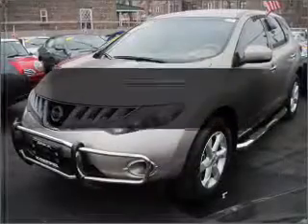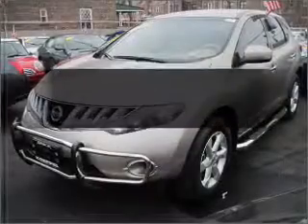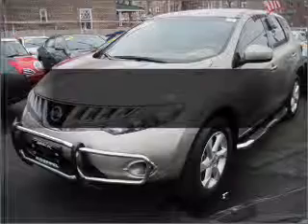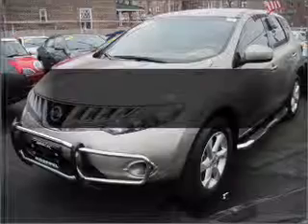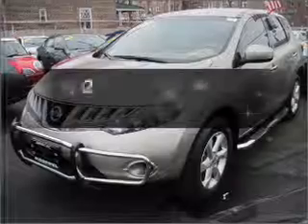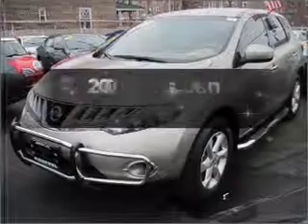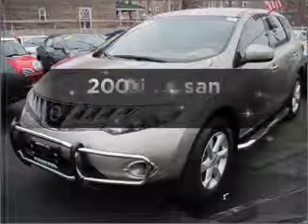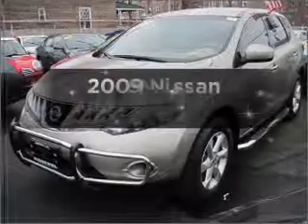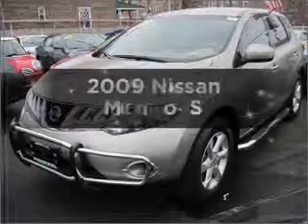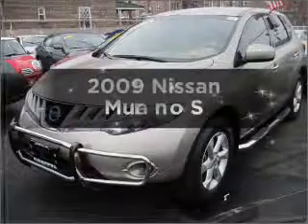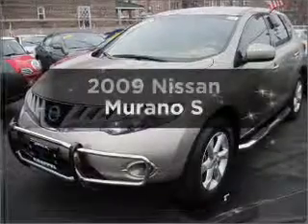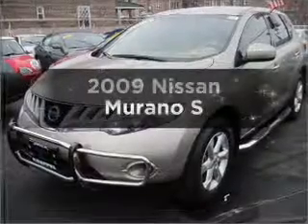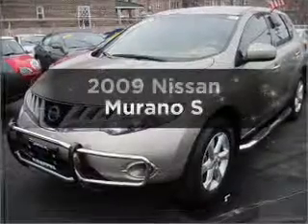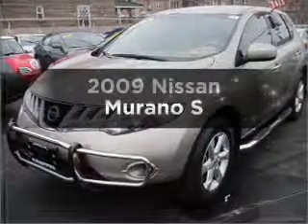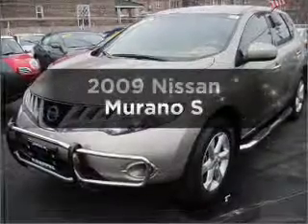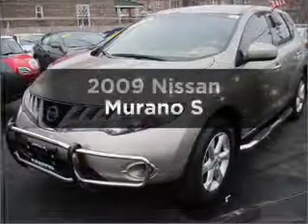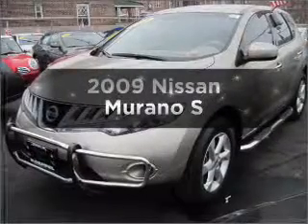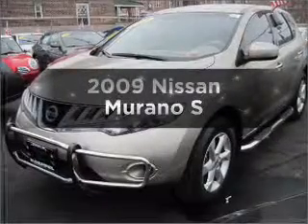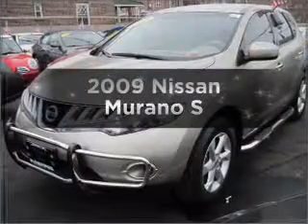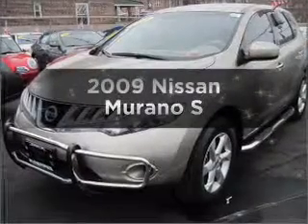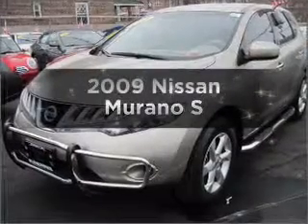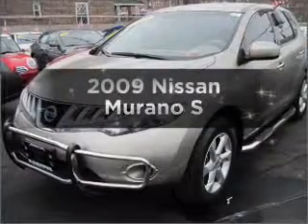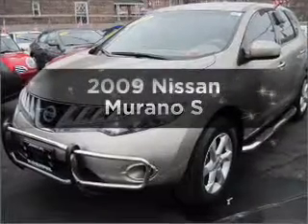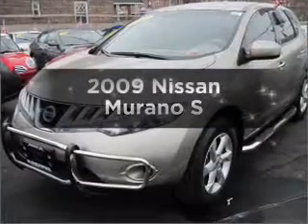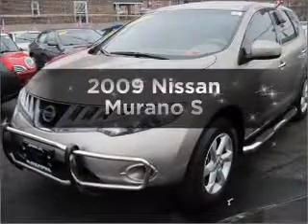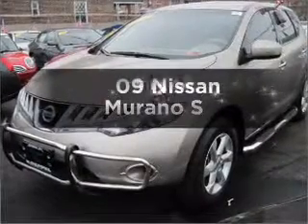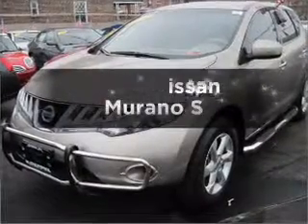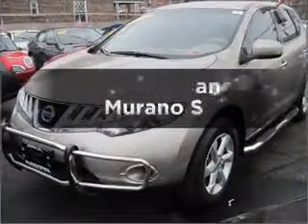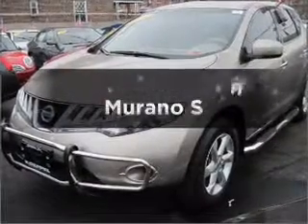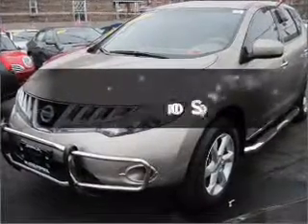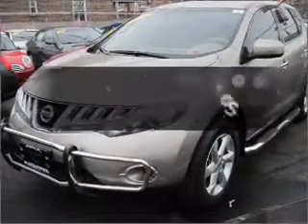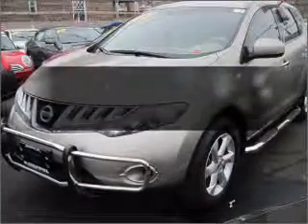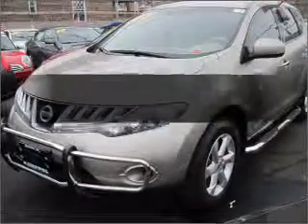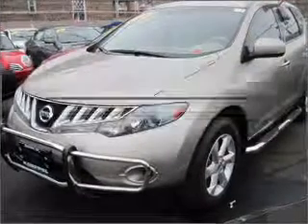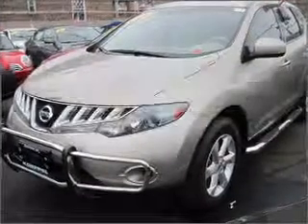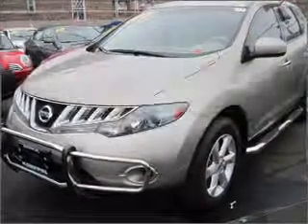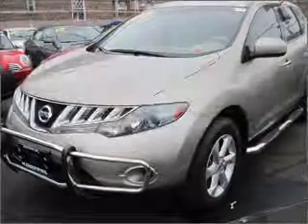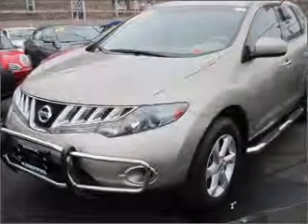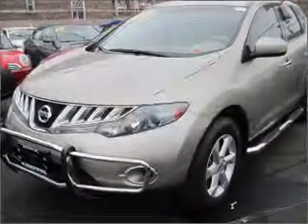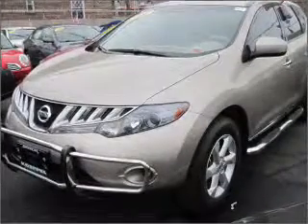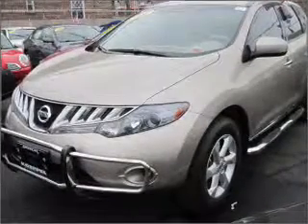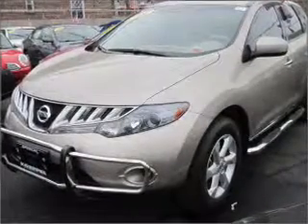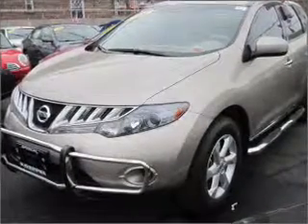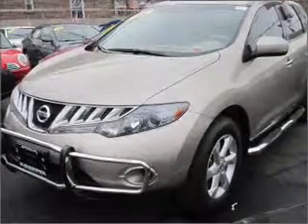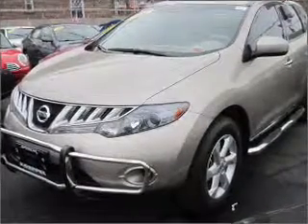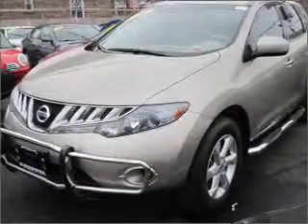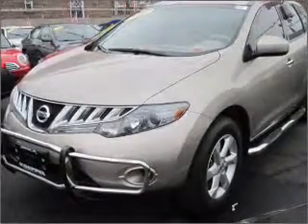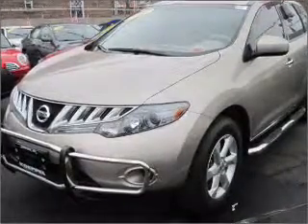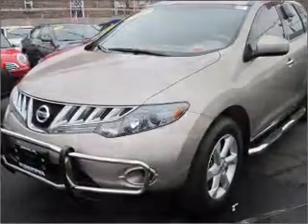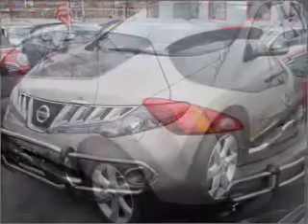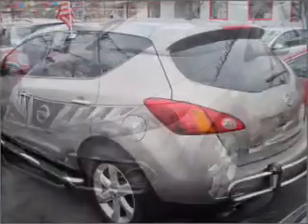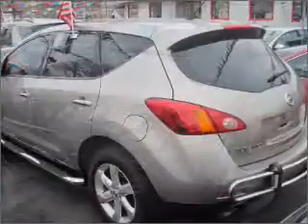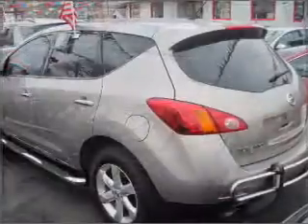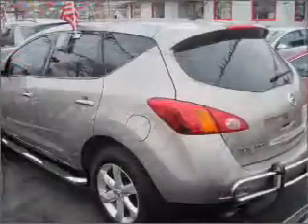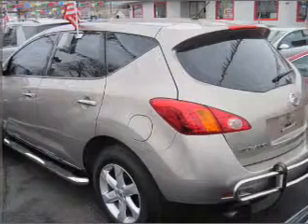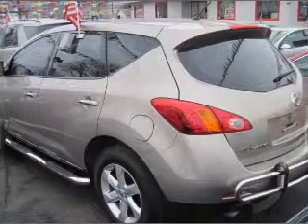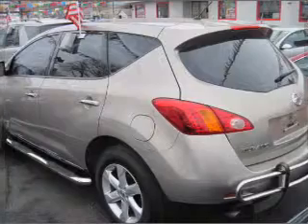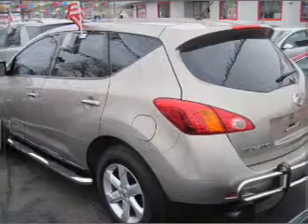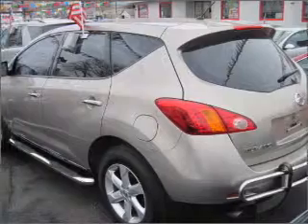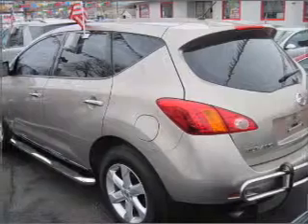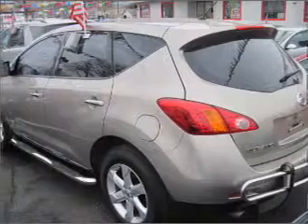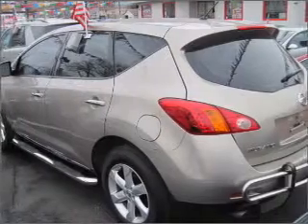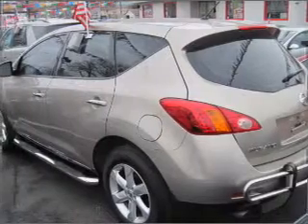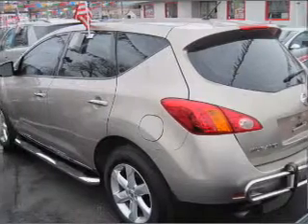Introducing the 2009 Nissan Murano. If you're looking for an automobile with great attributes, look no further.